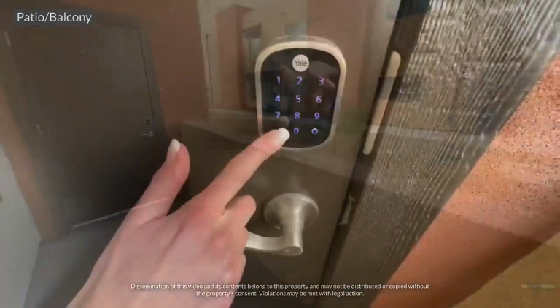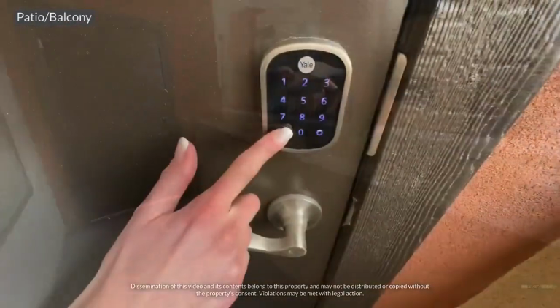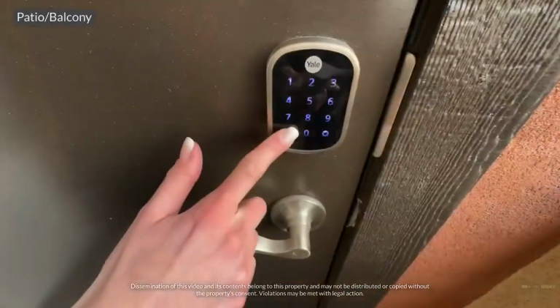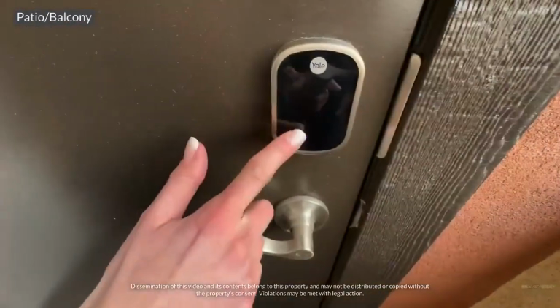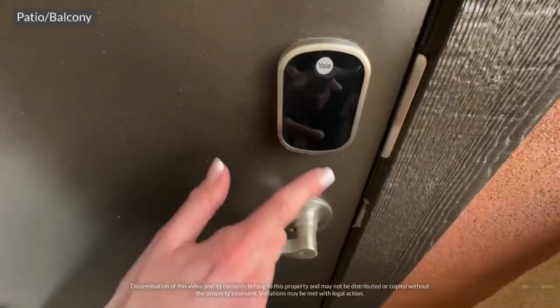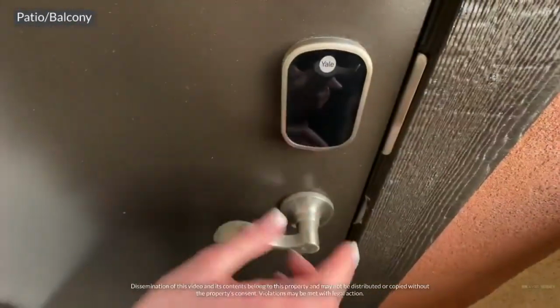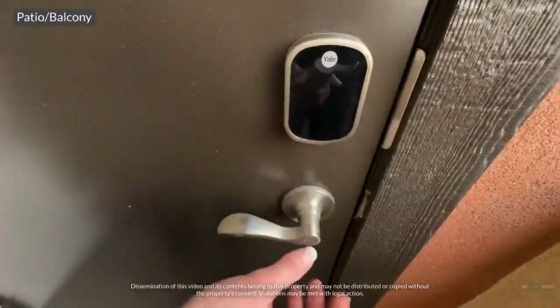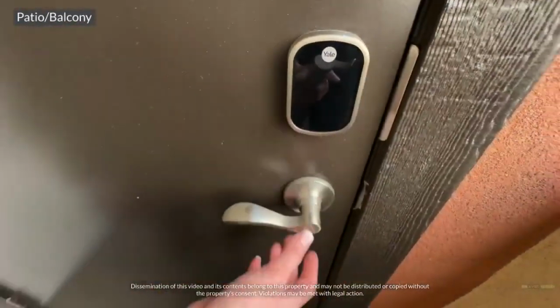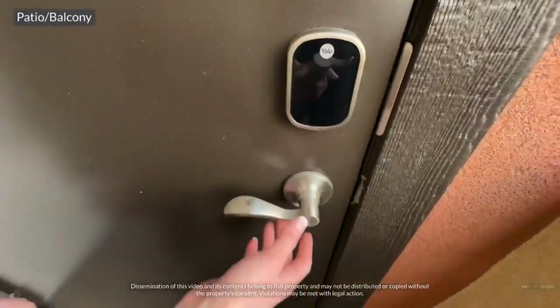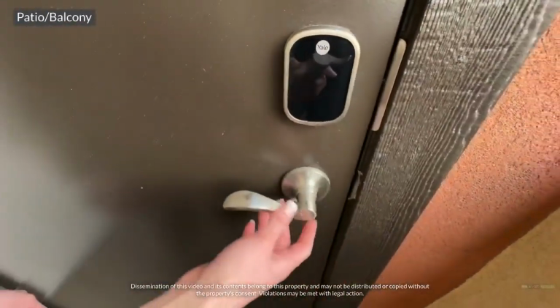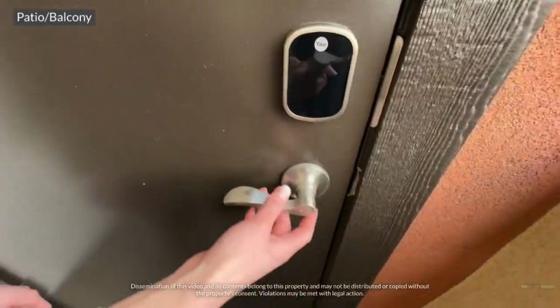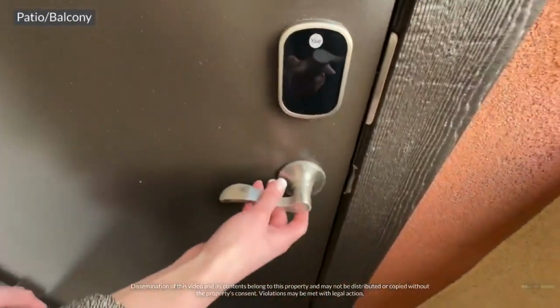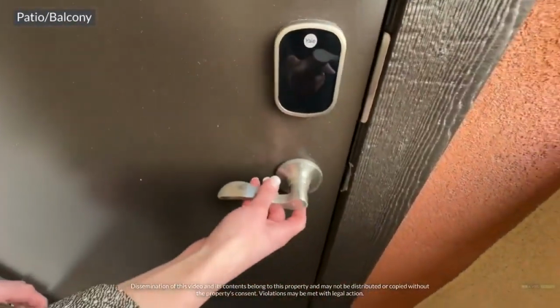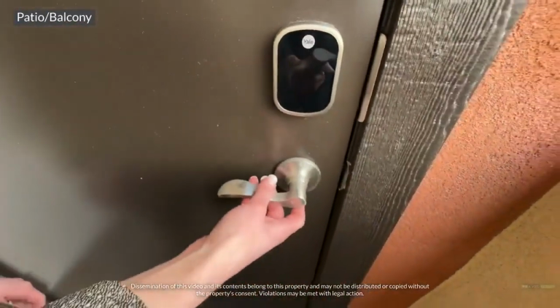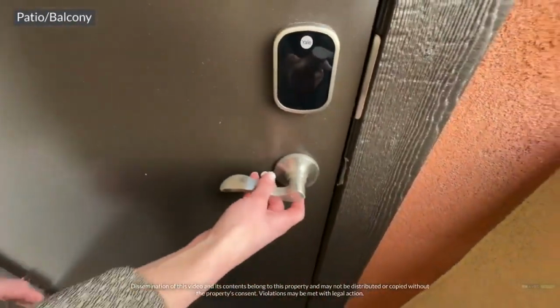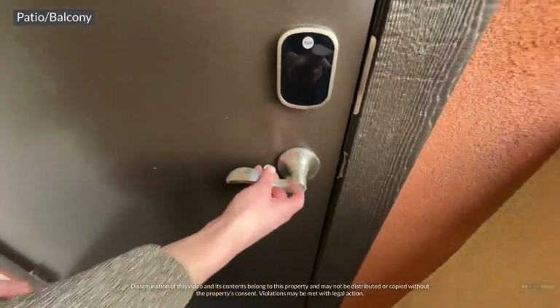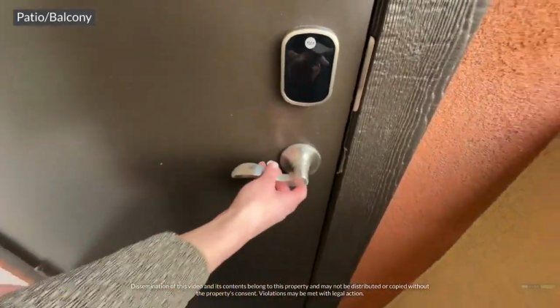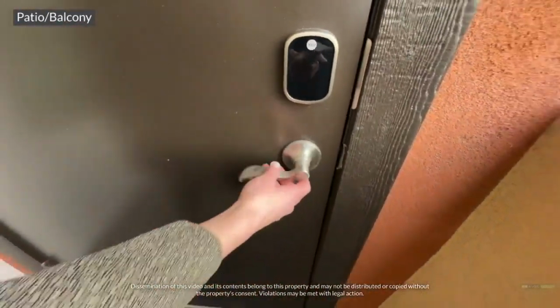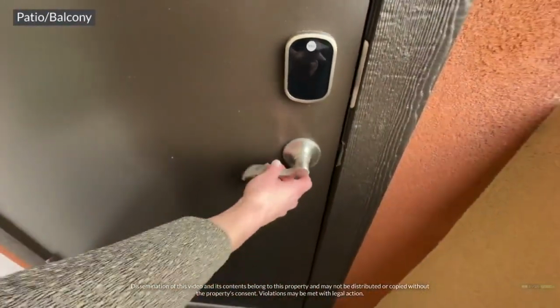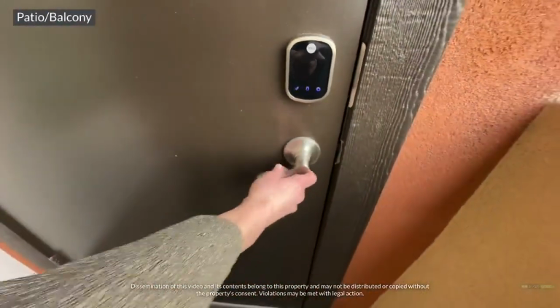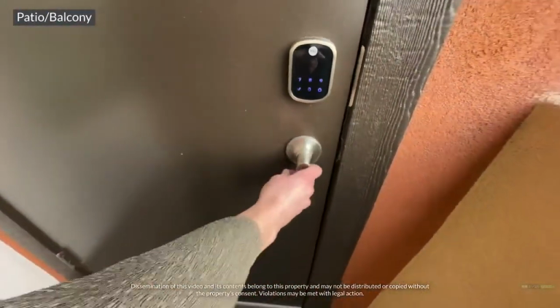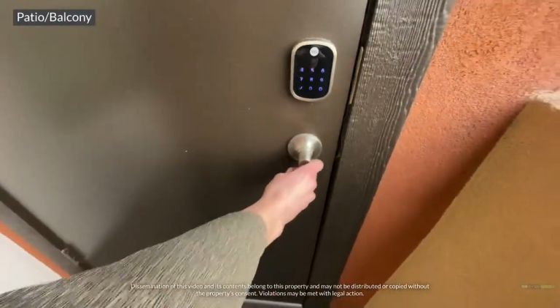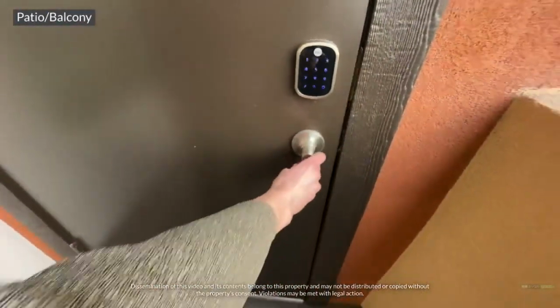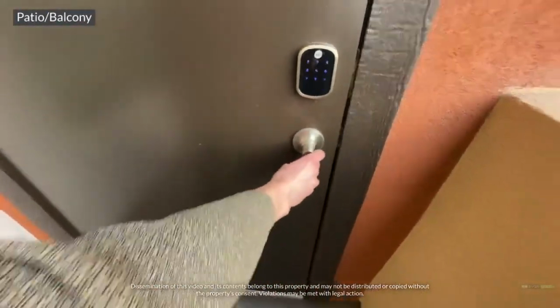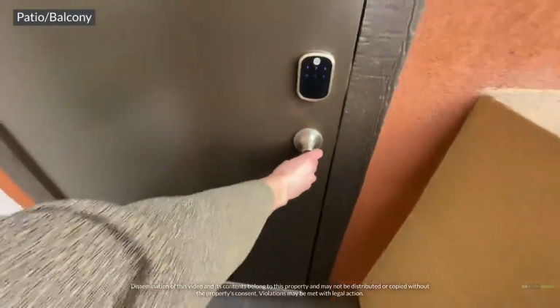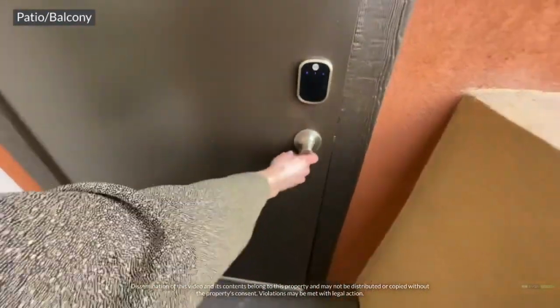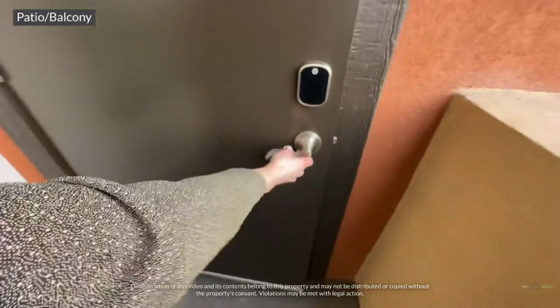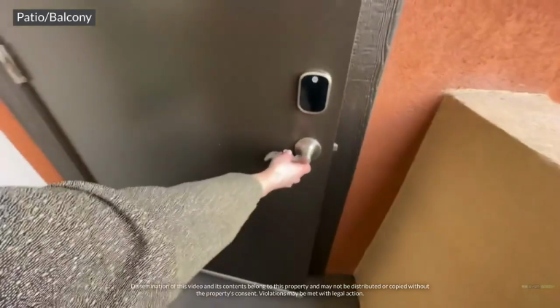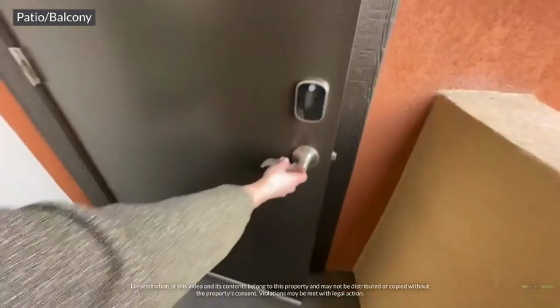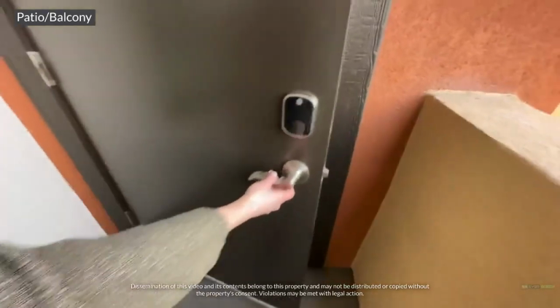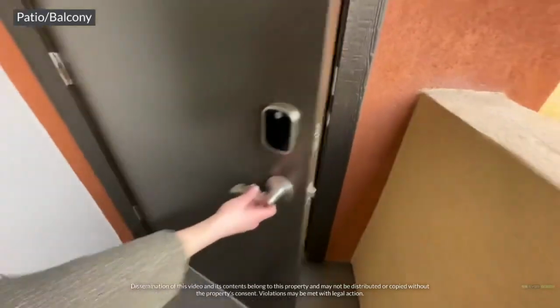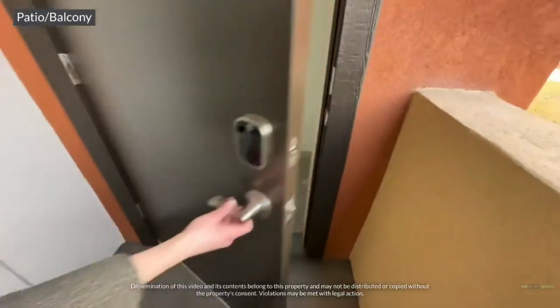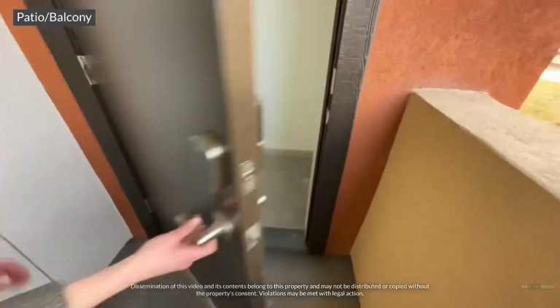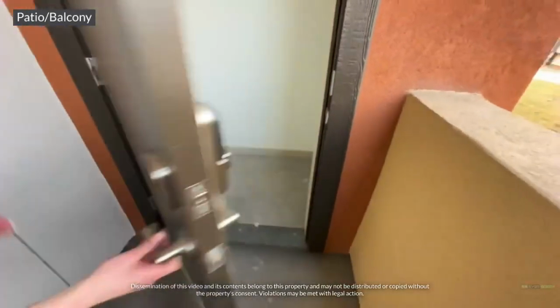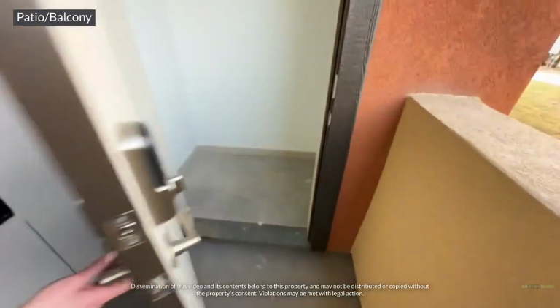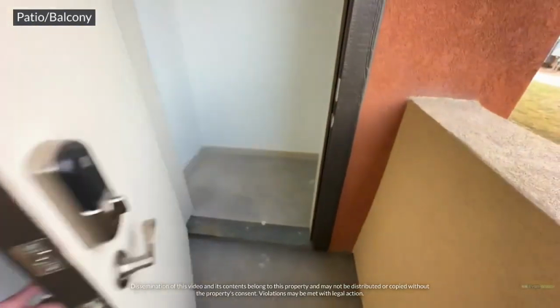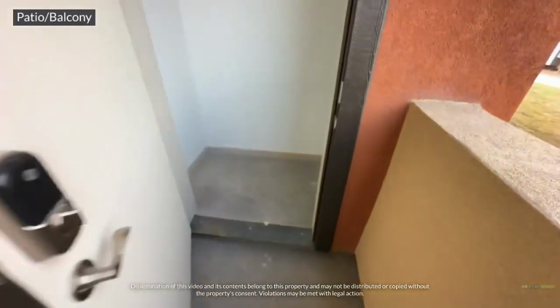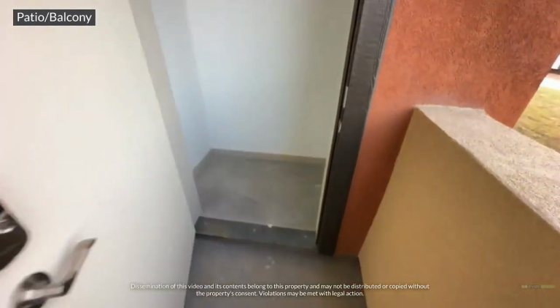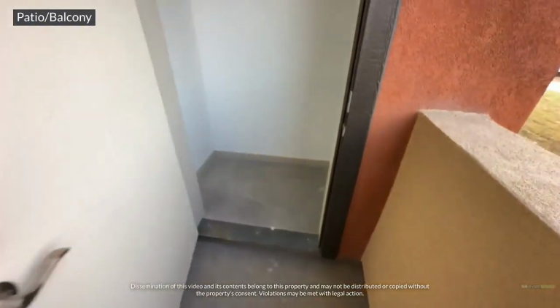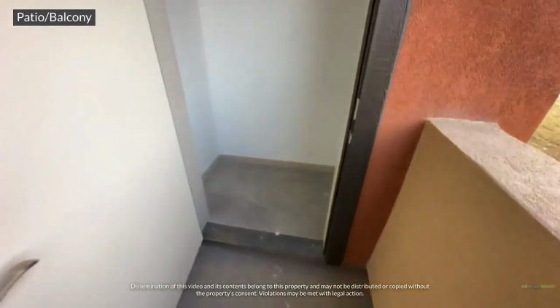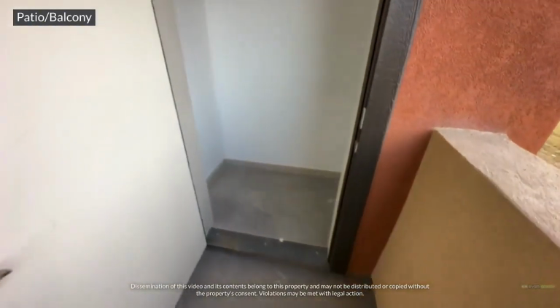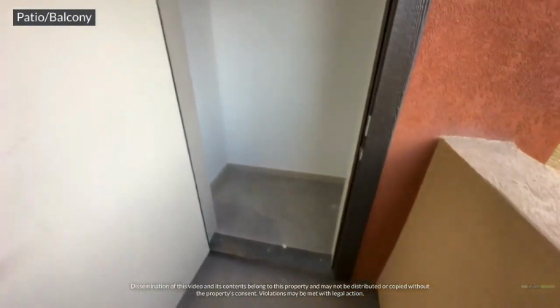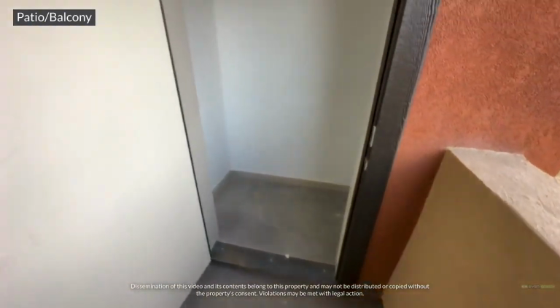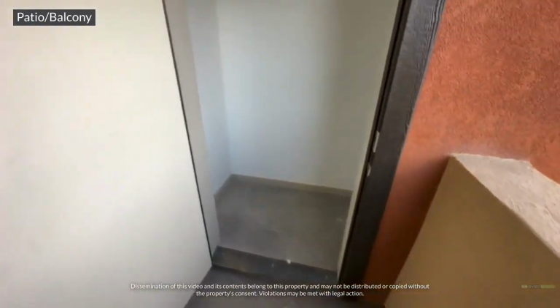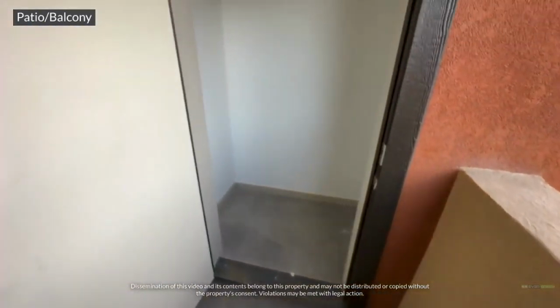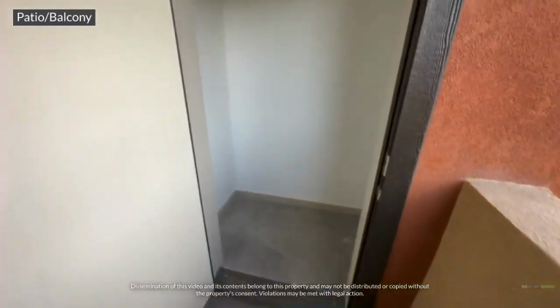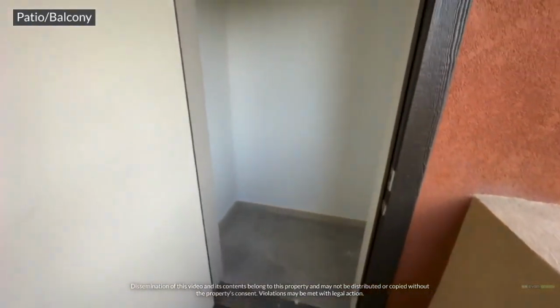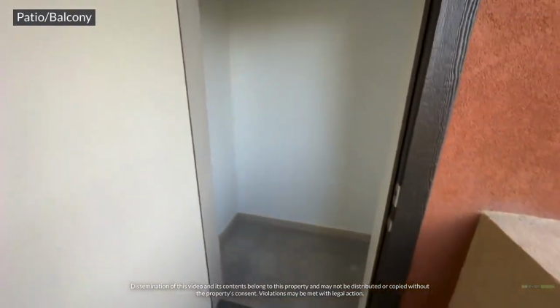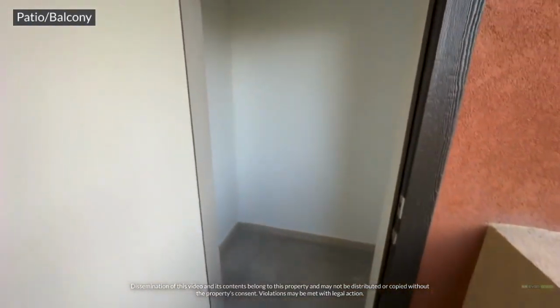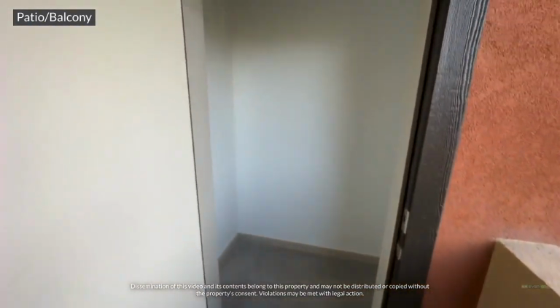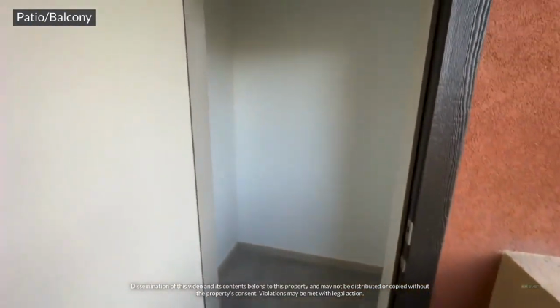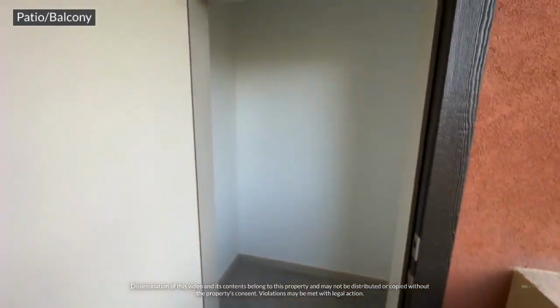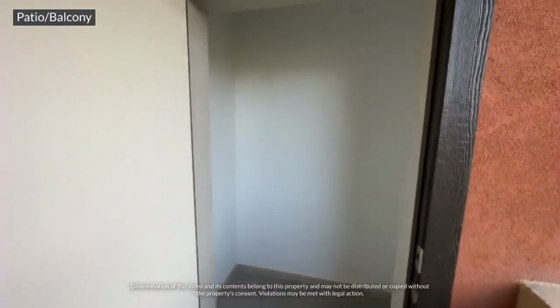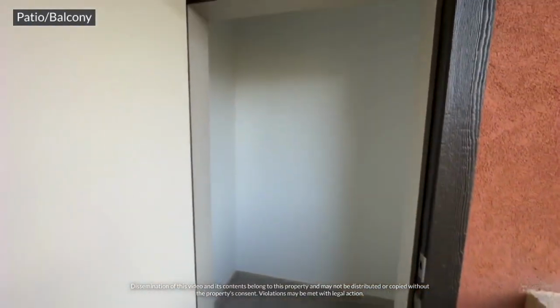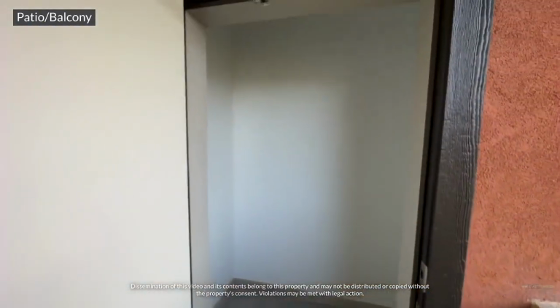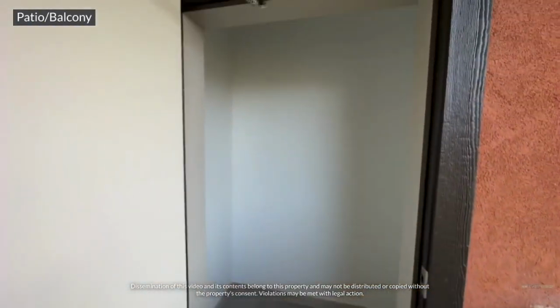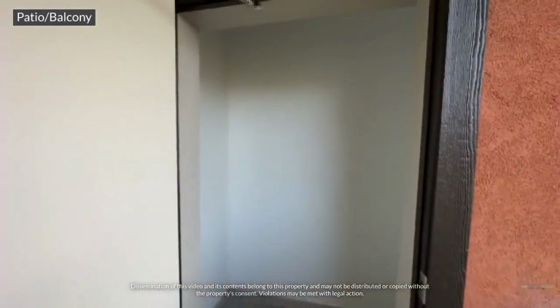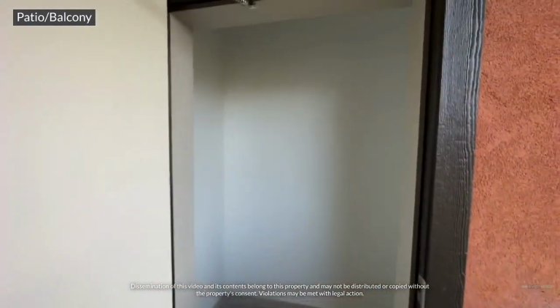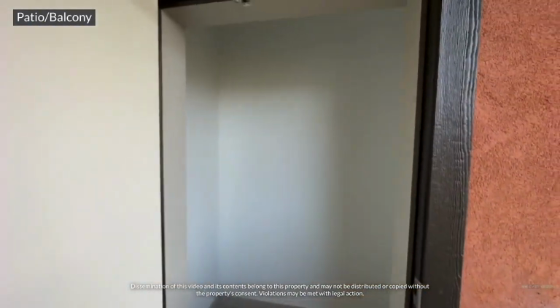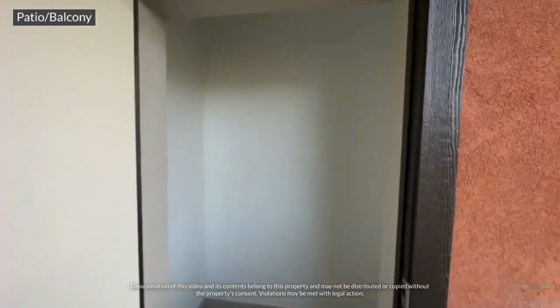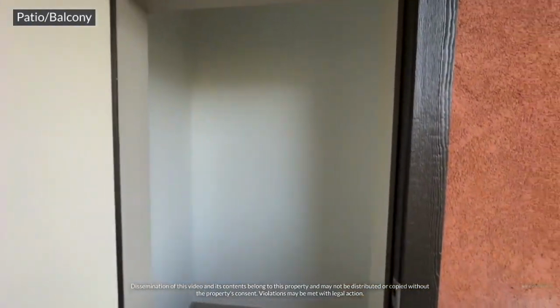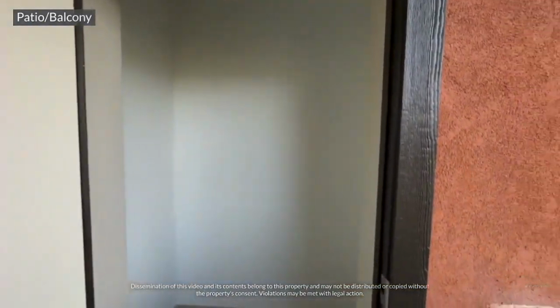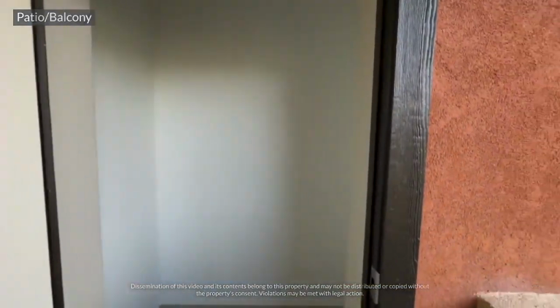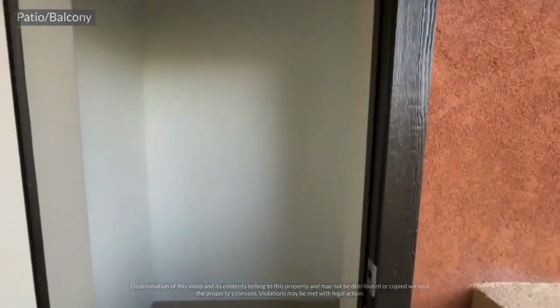Keyless entry storage room — a perfect place to store those holiday decorations. Stop by the office or apply online today. Good day.